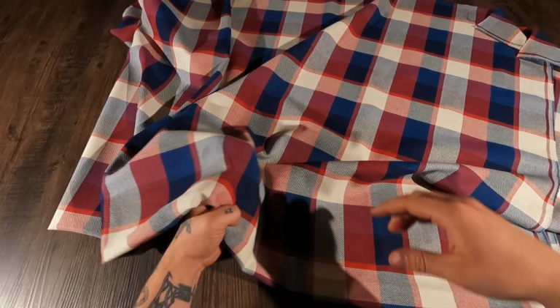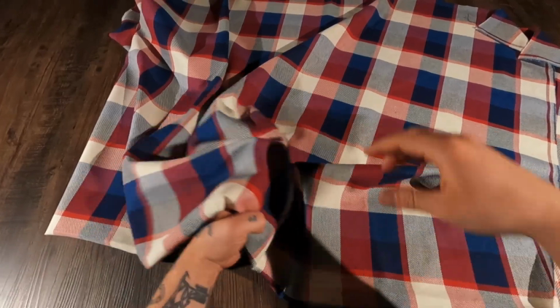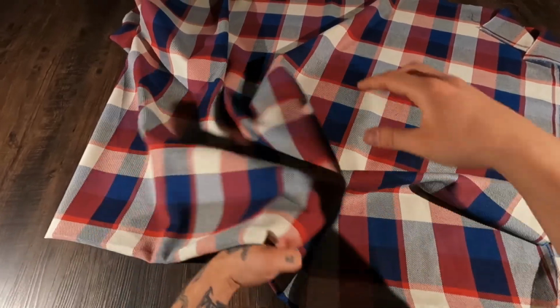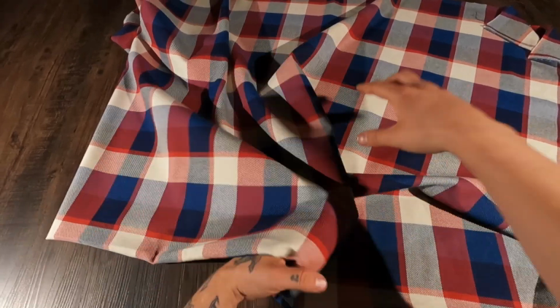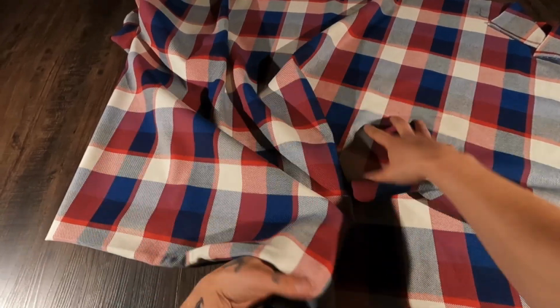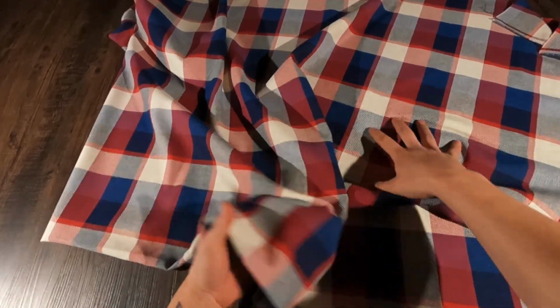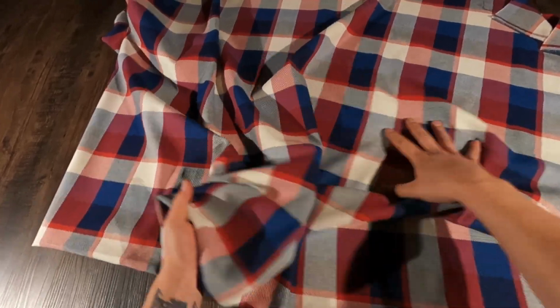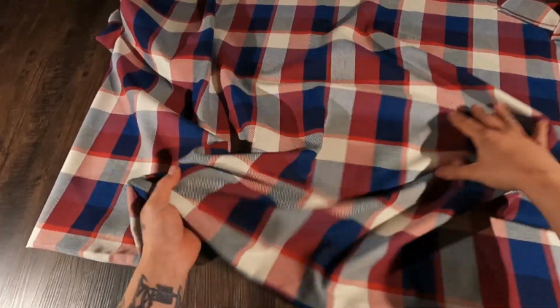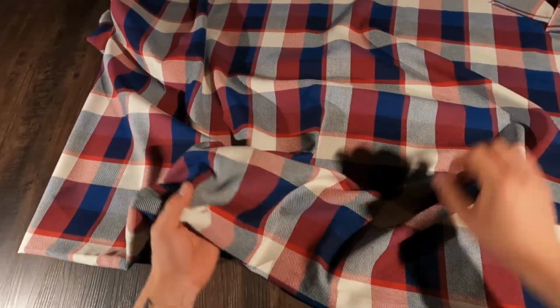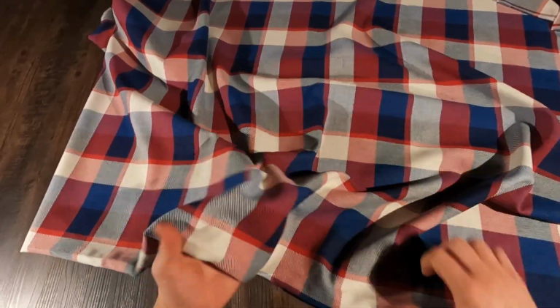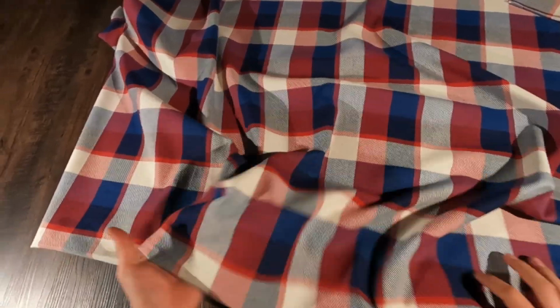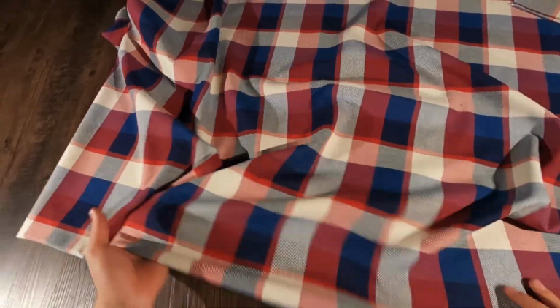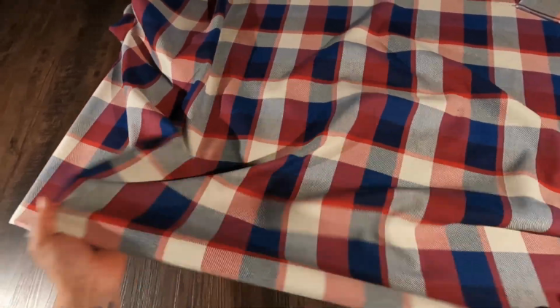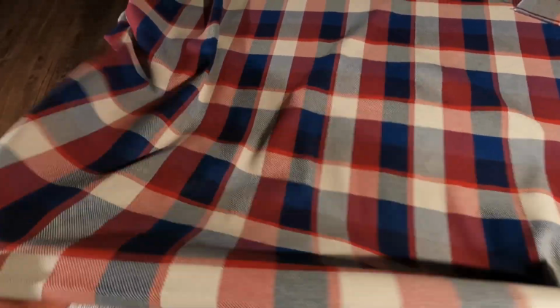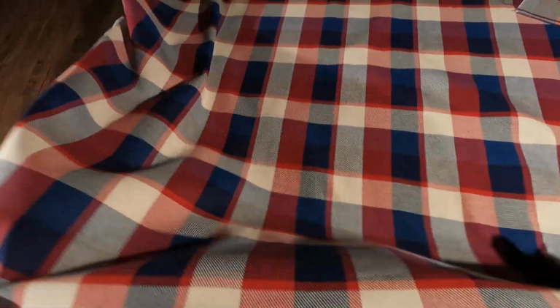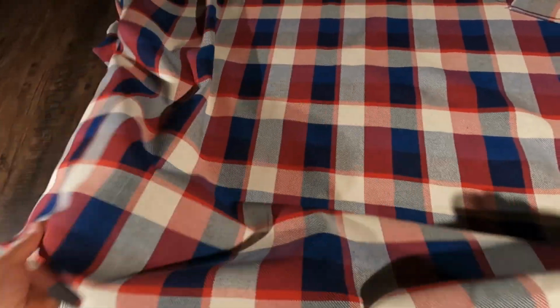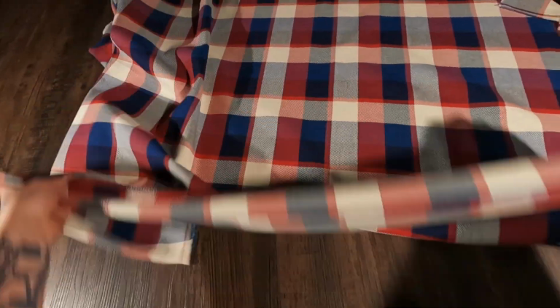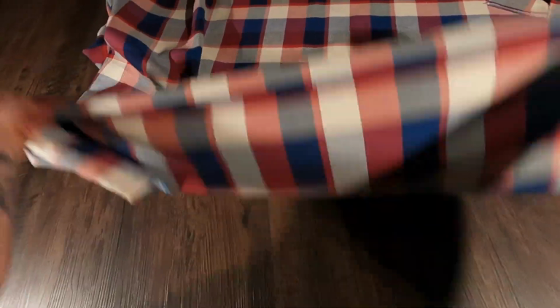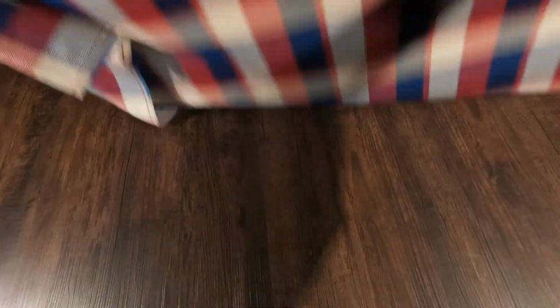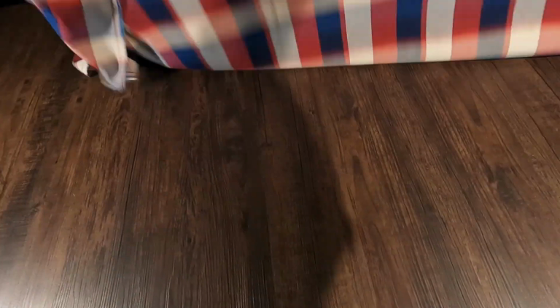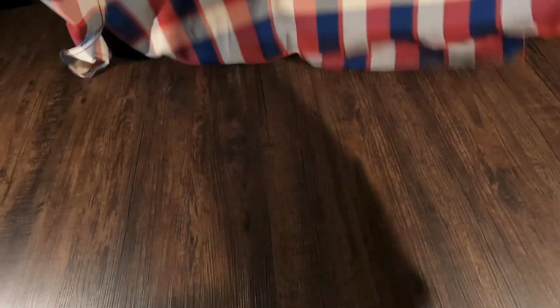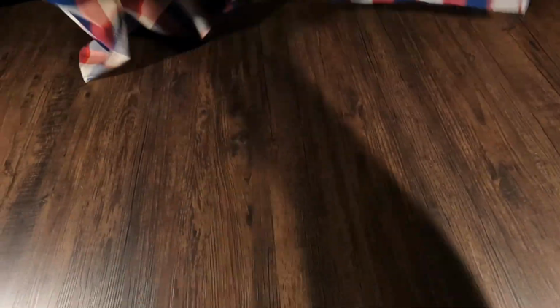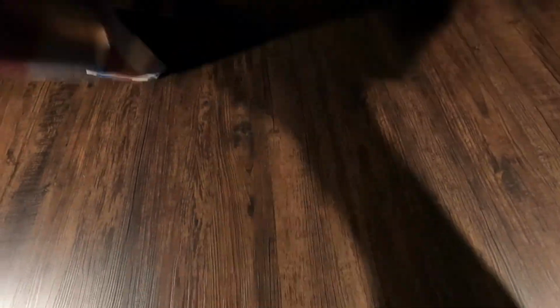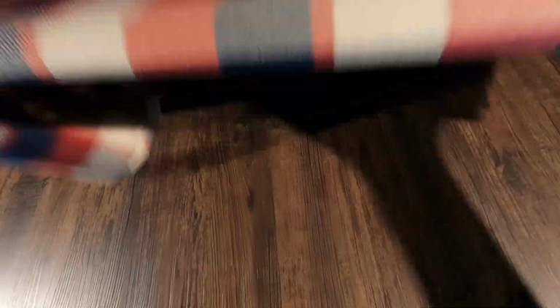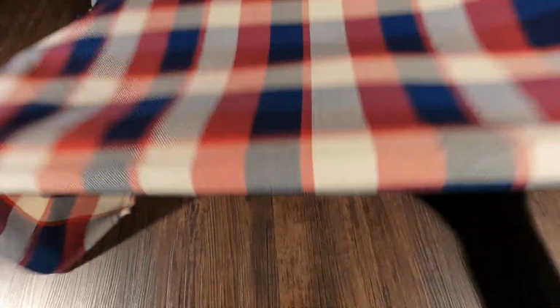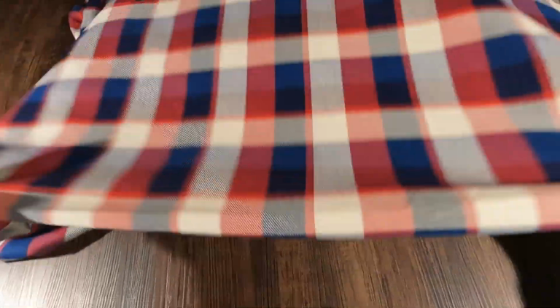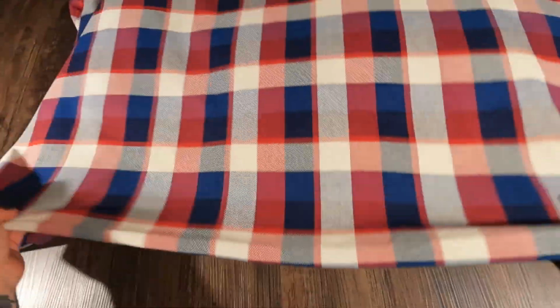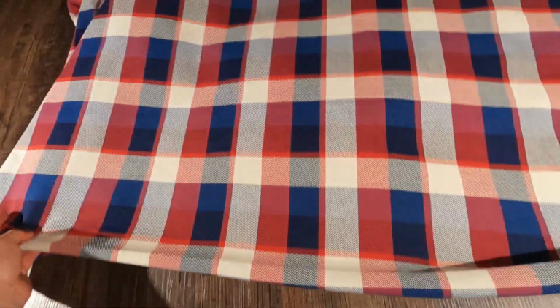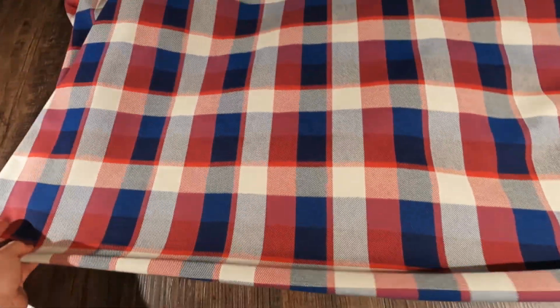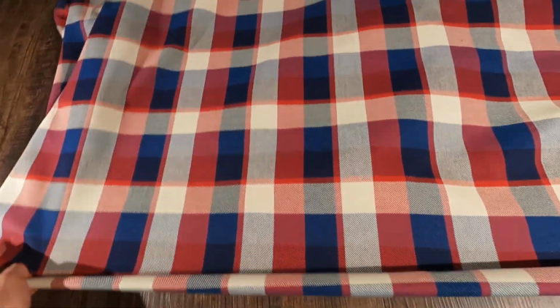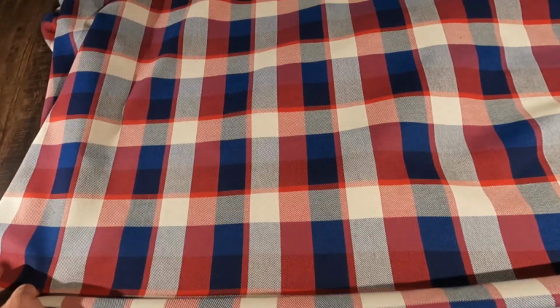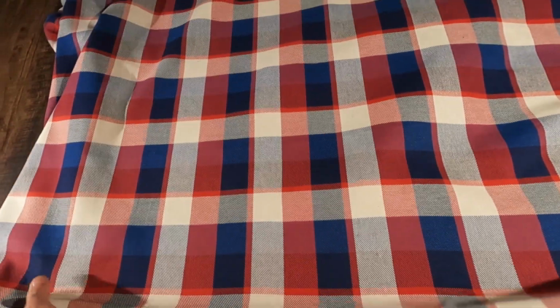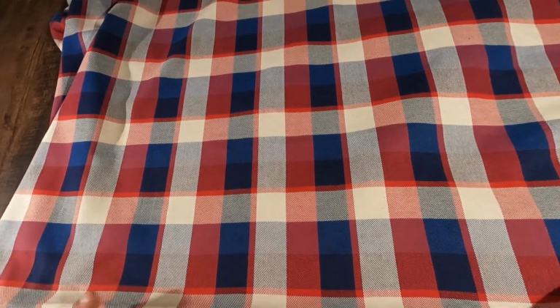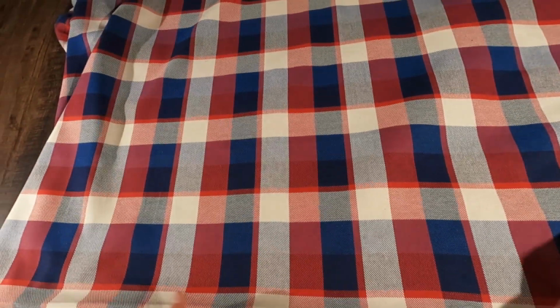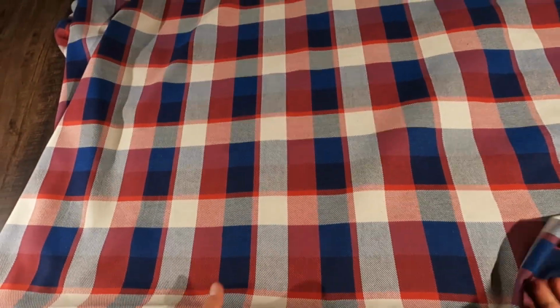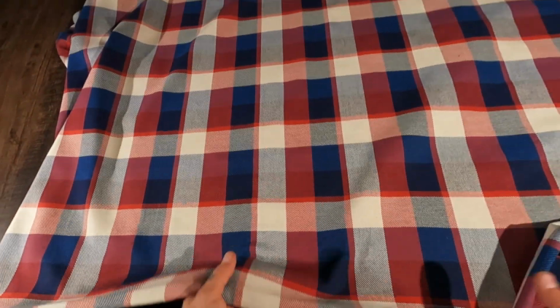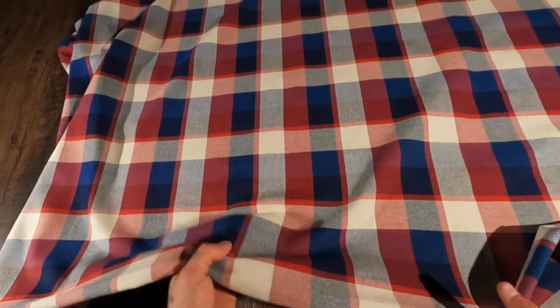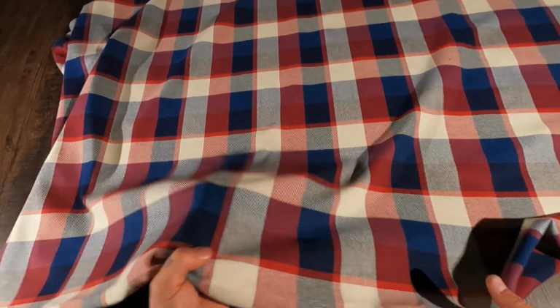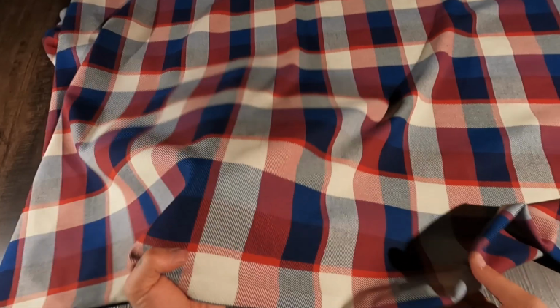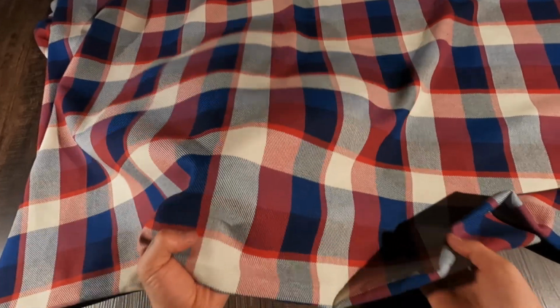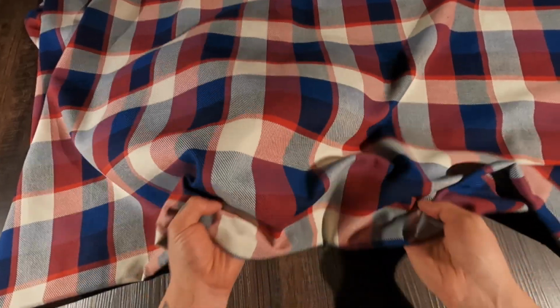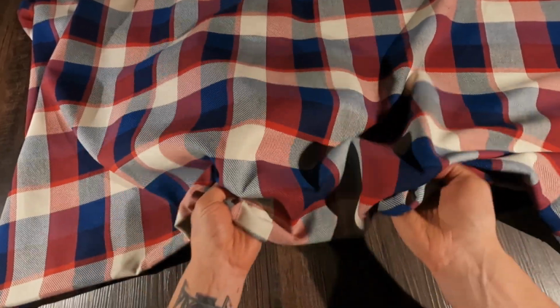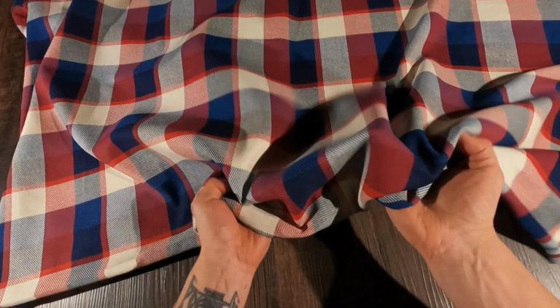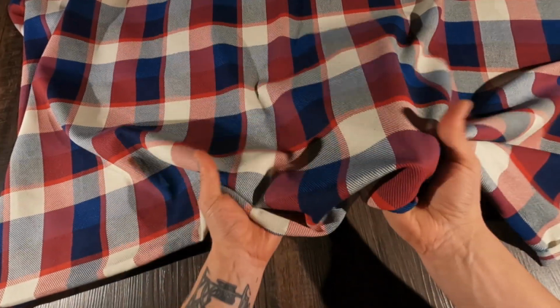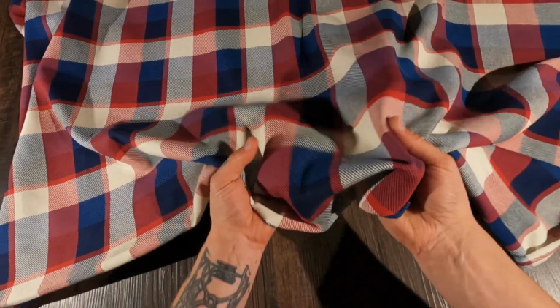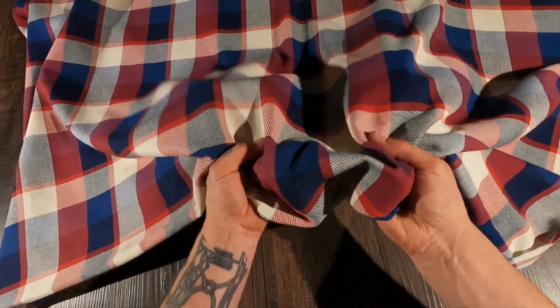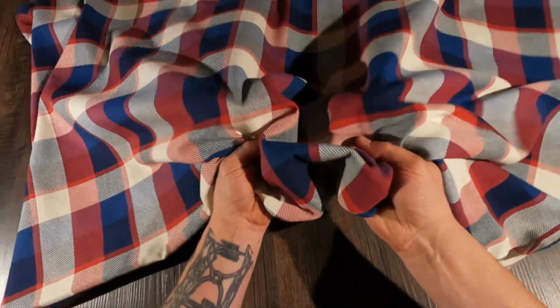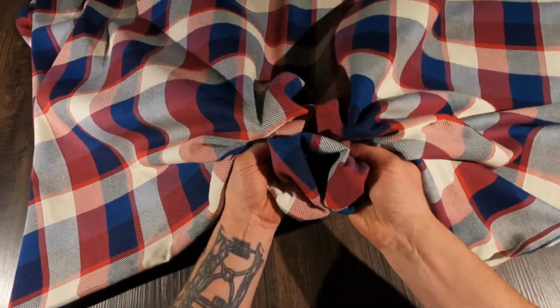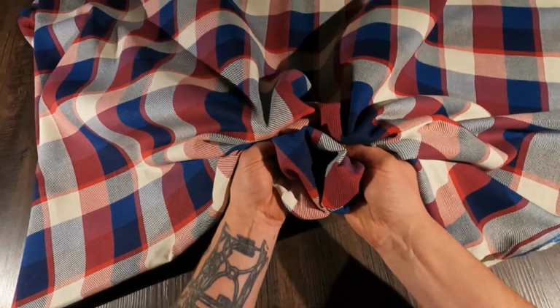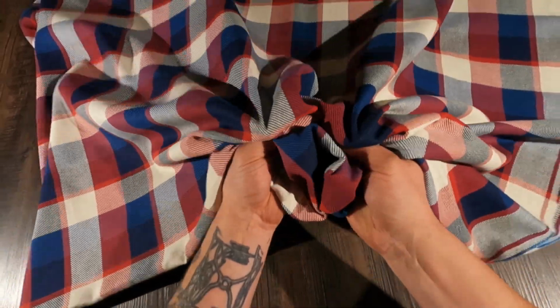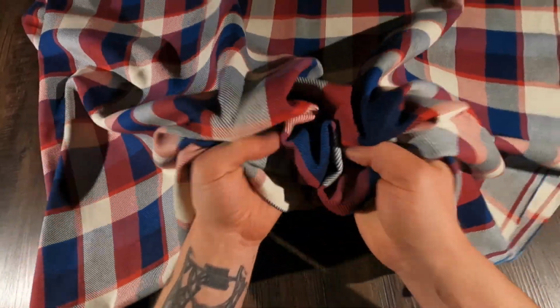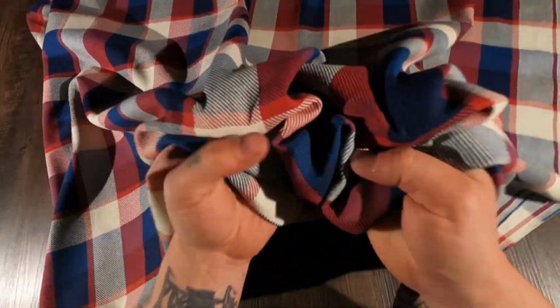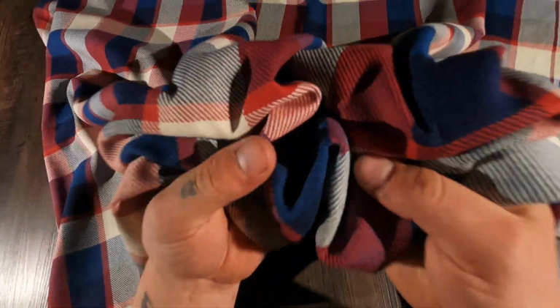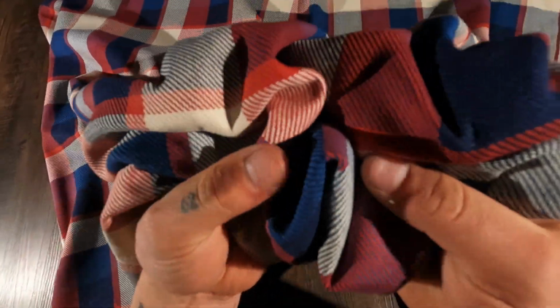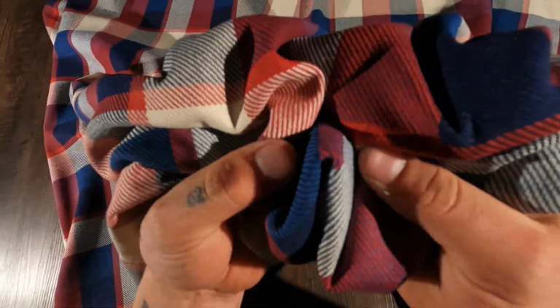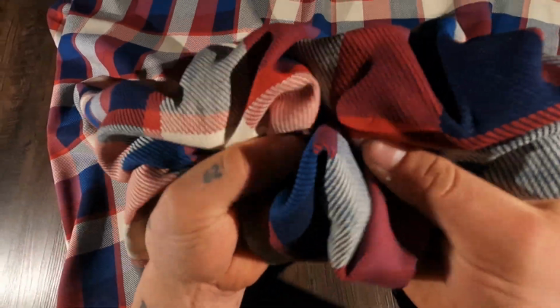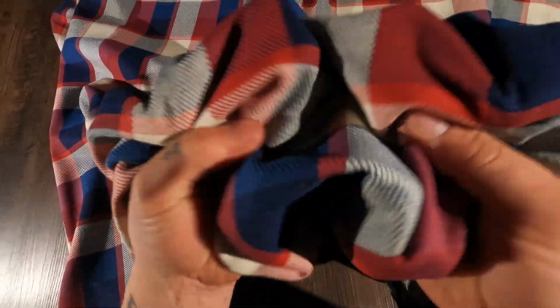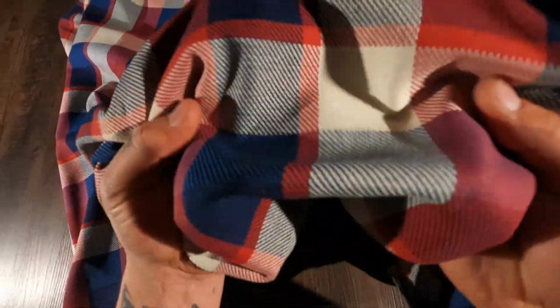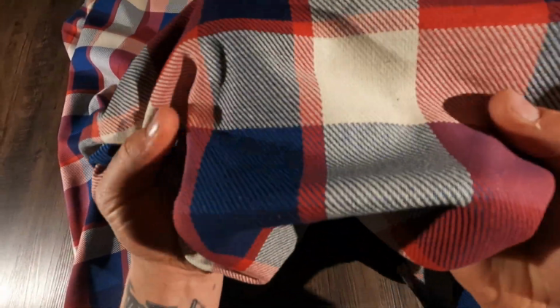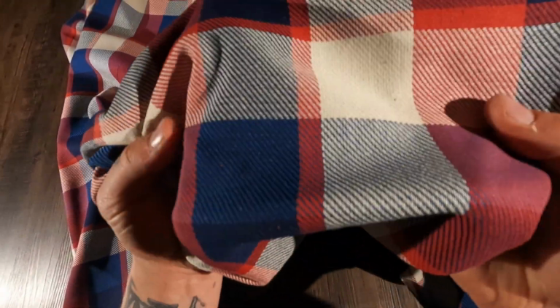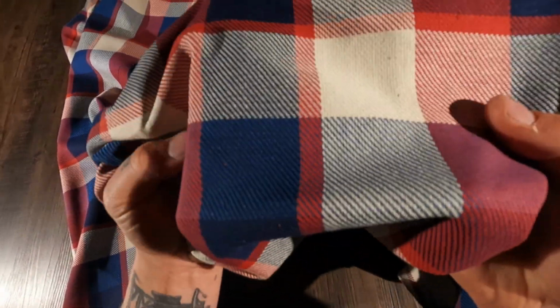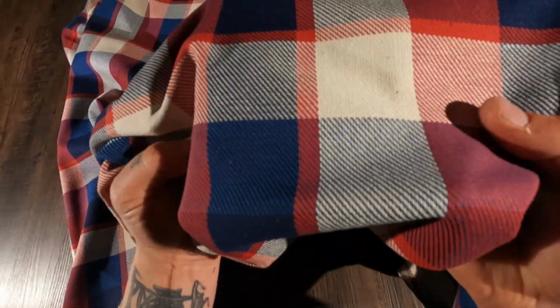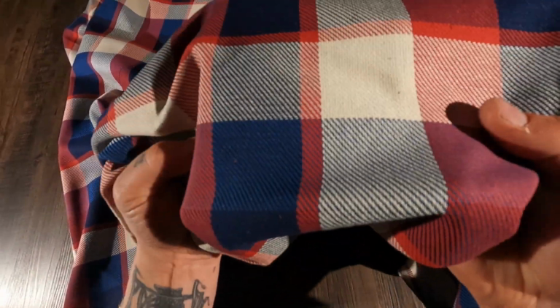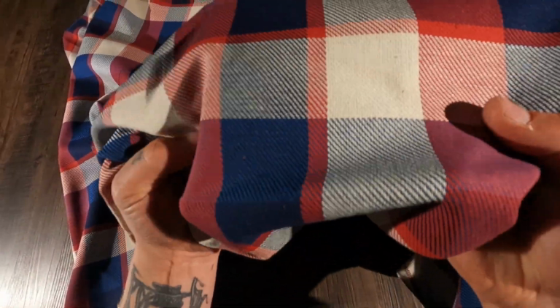Hey folks, so what I have here is the McGraw Plaid. This is a 7 ounce 100% cotton textile made in the USA.